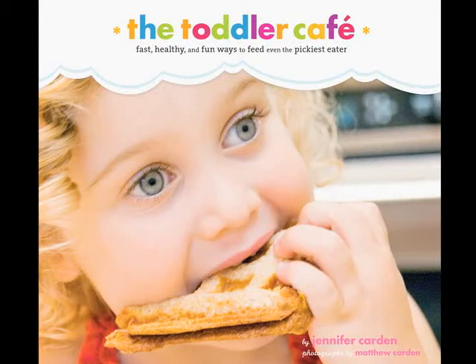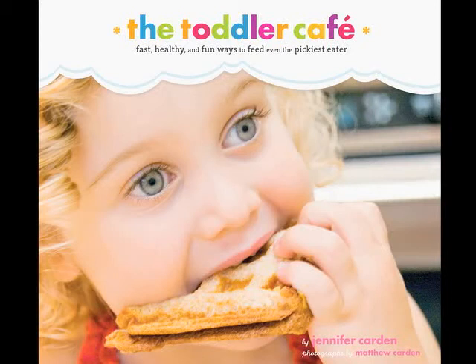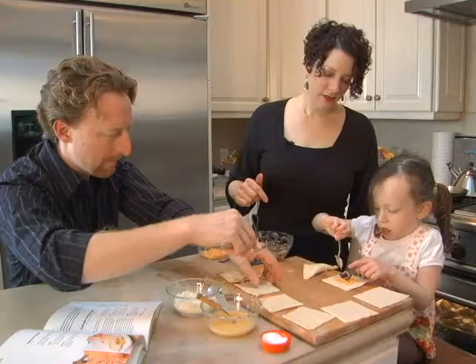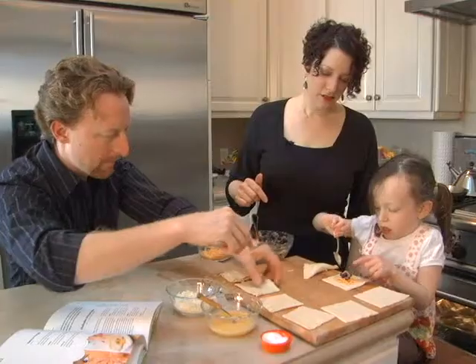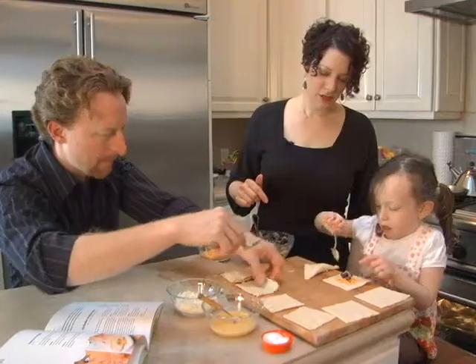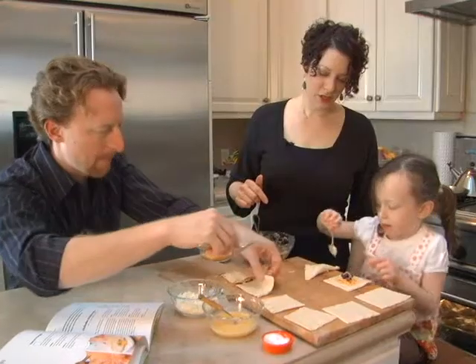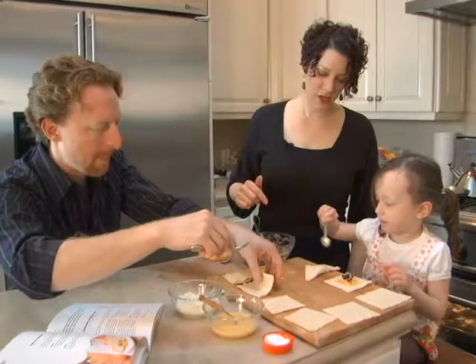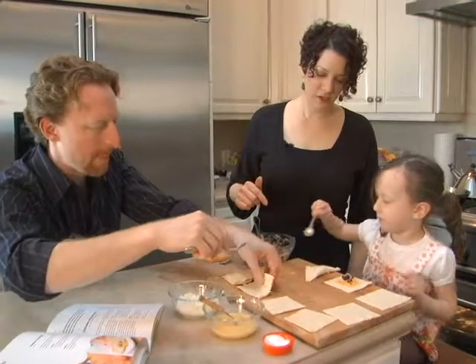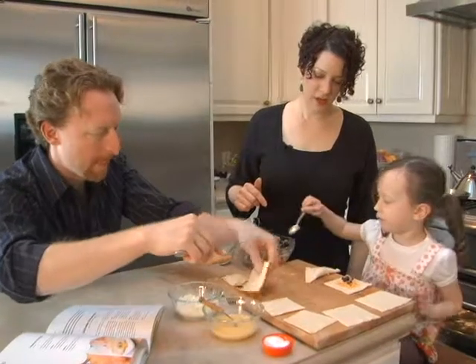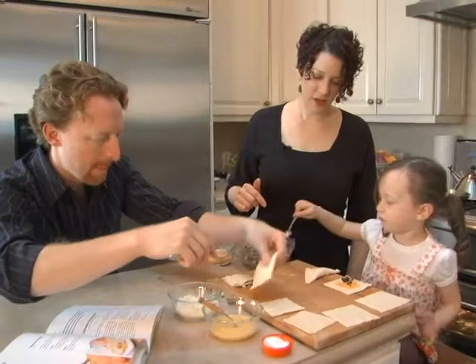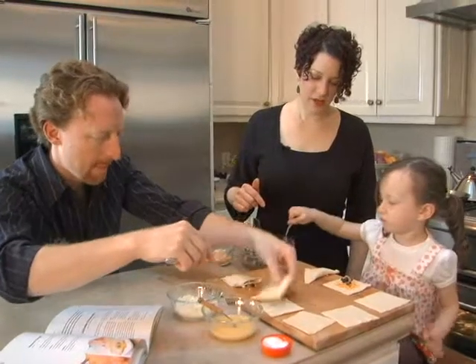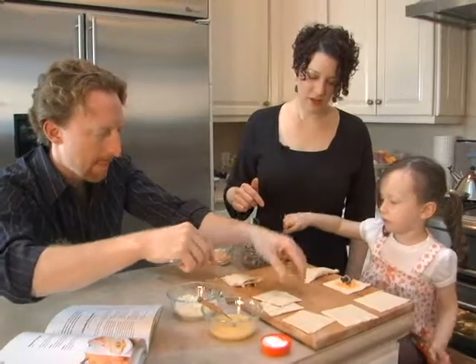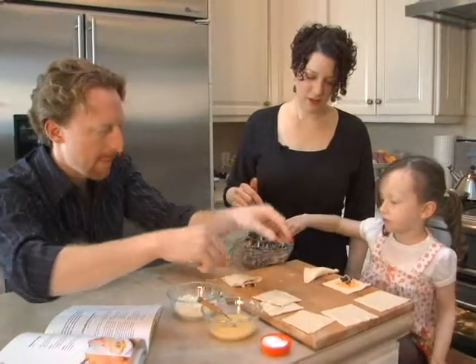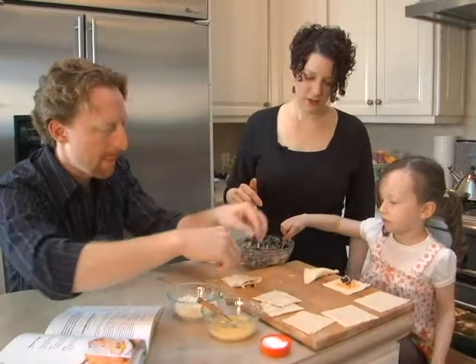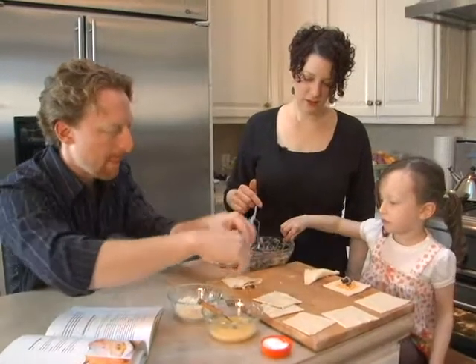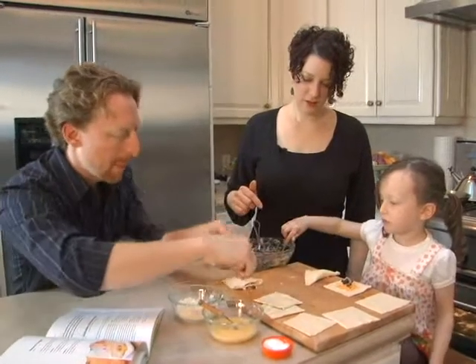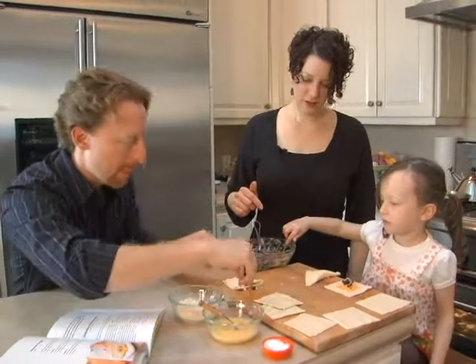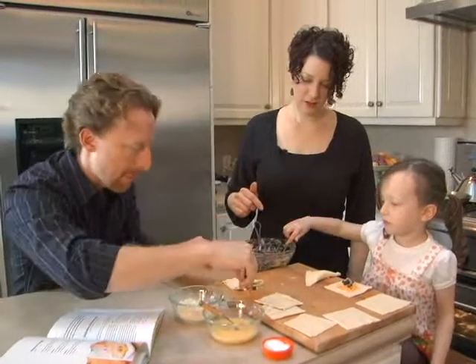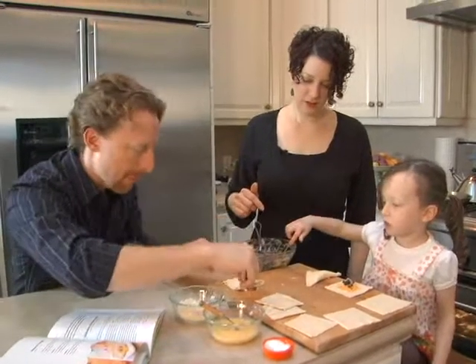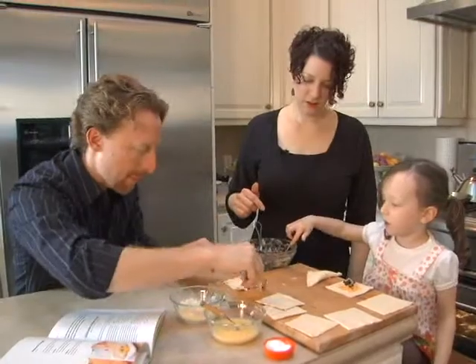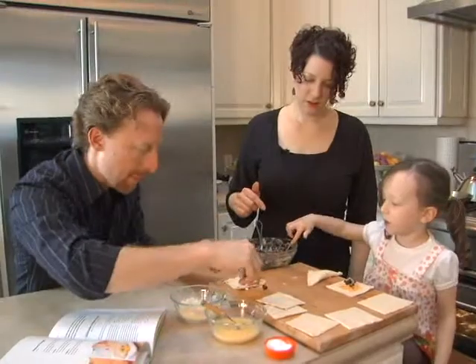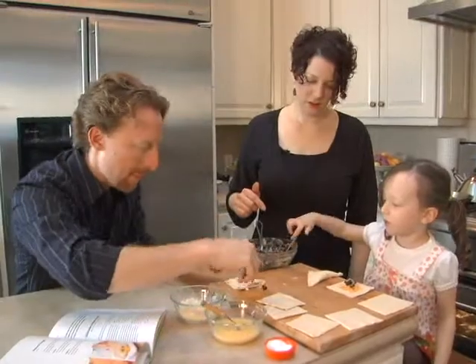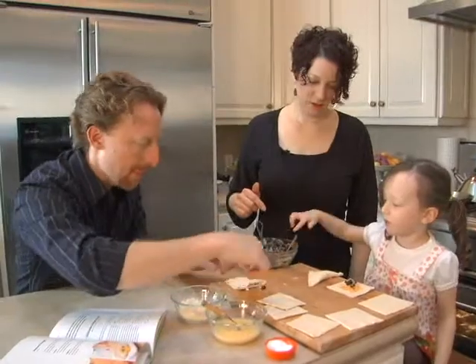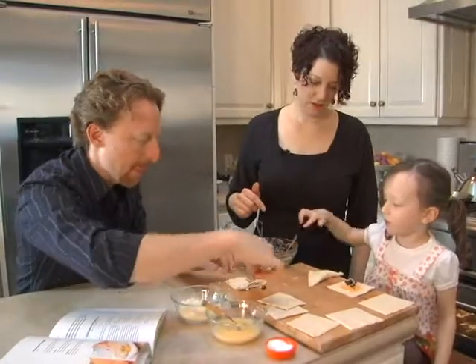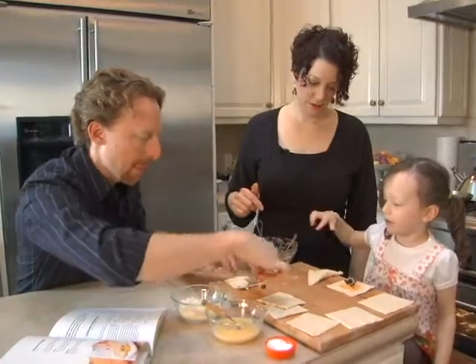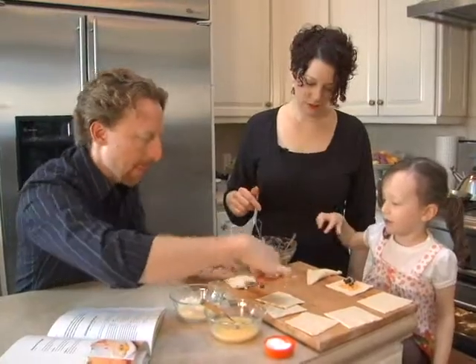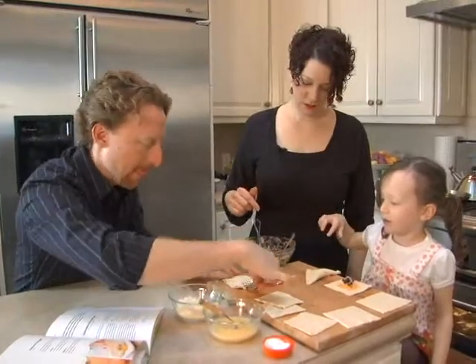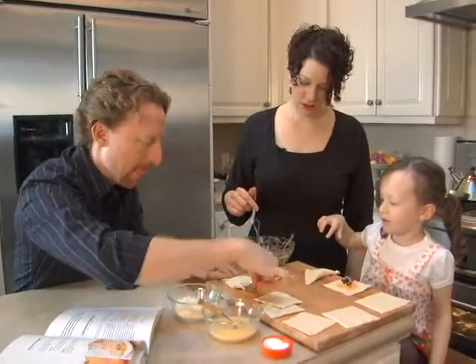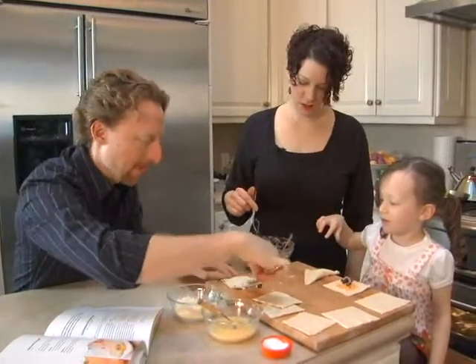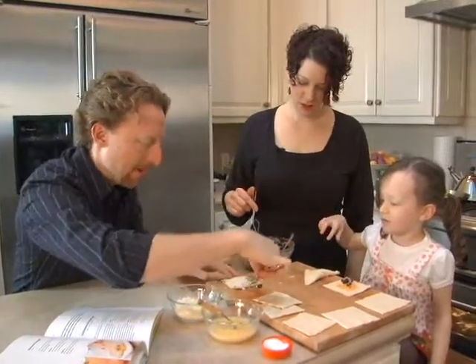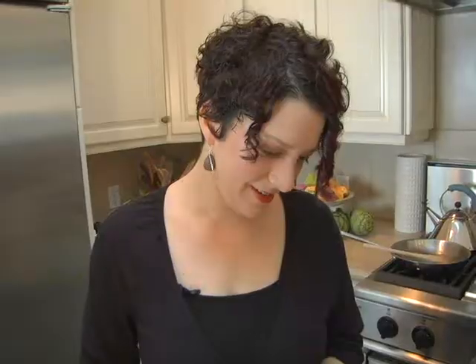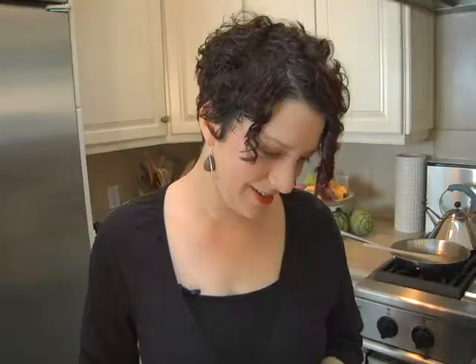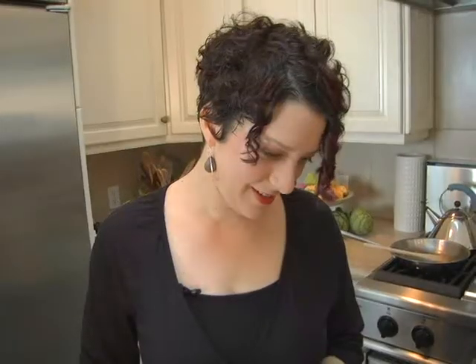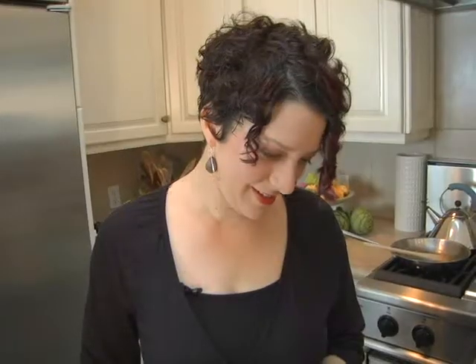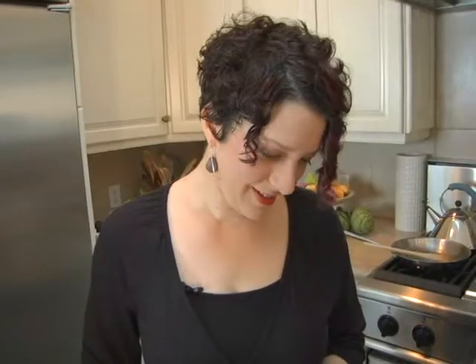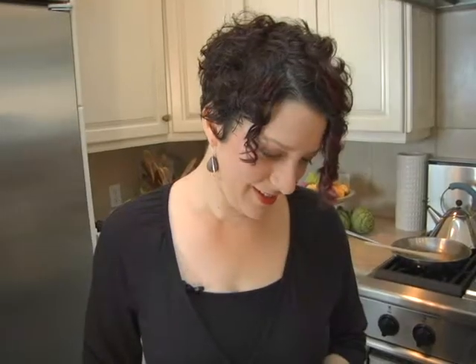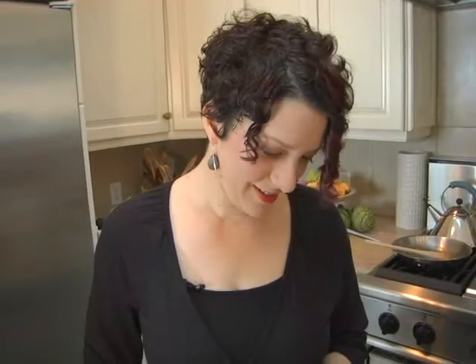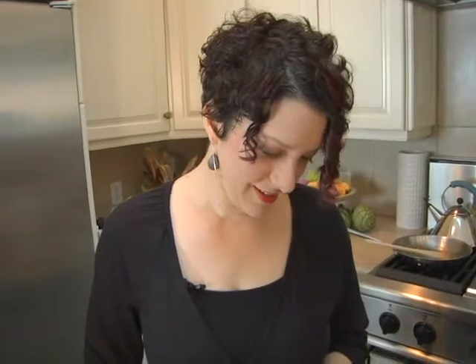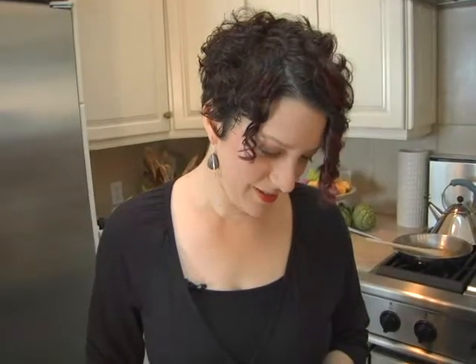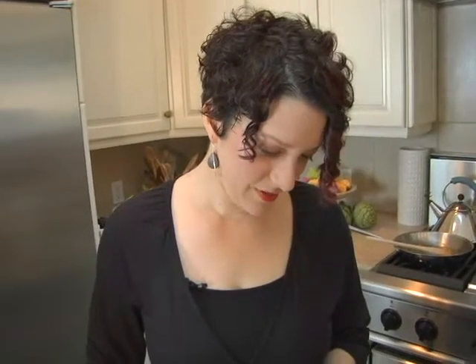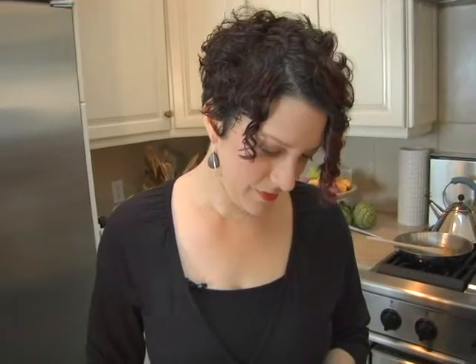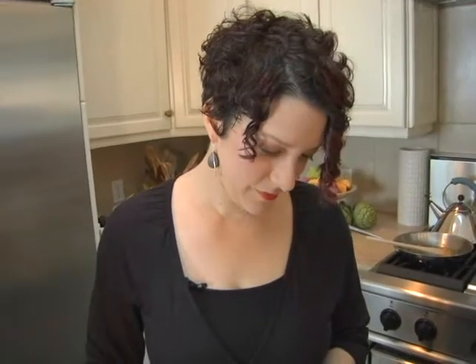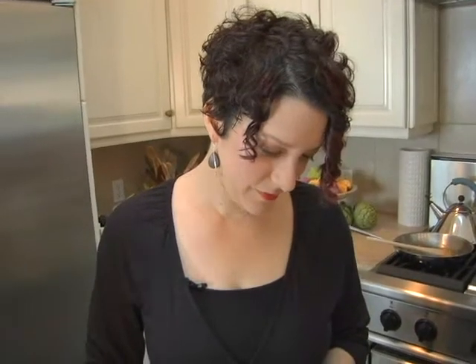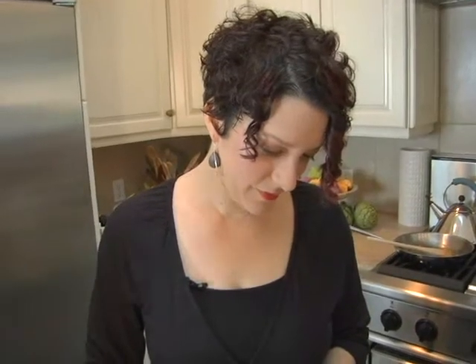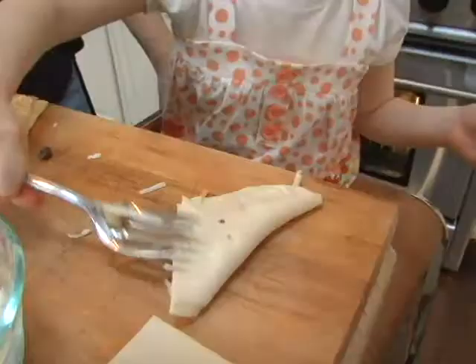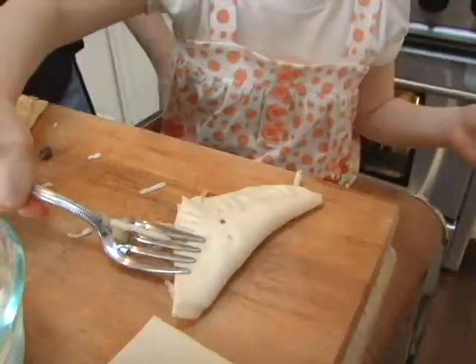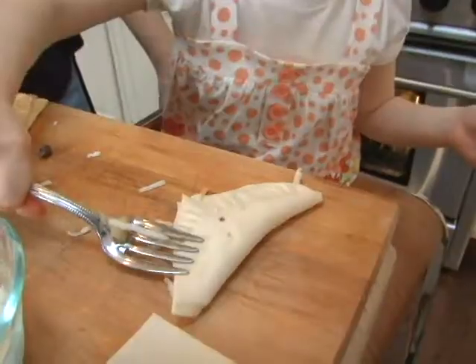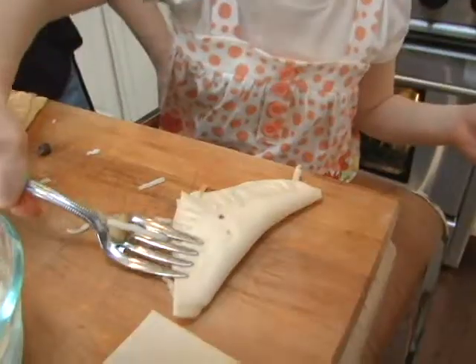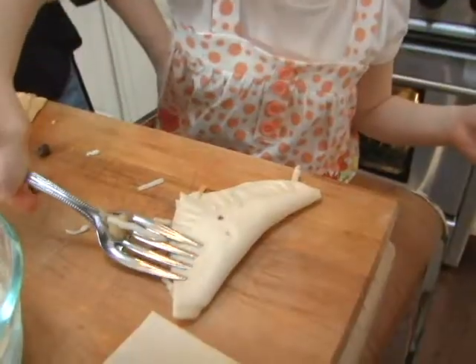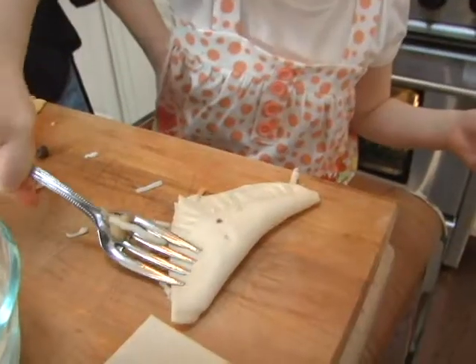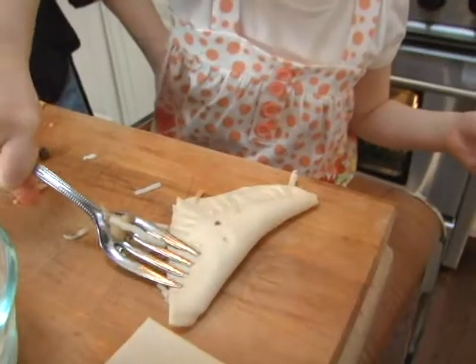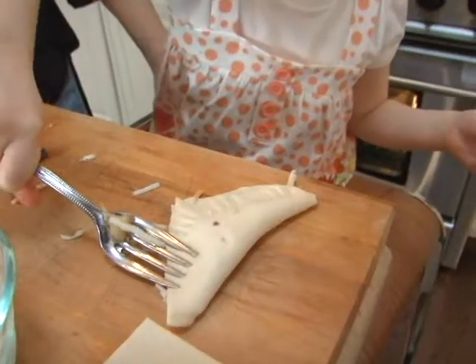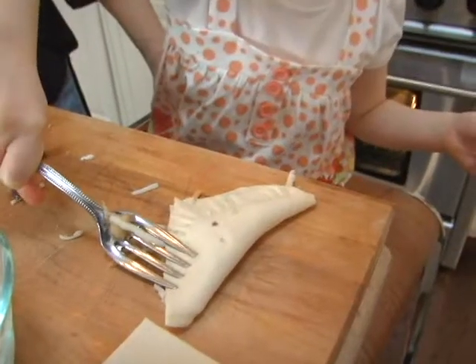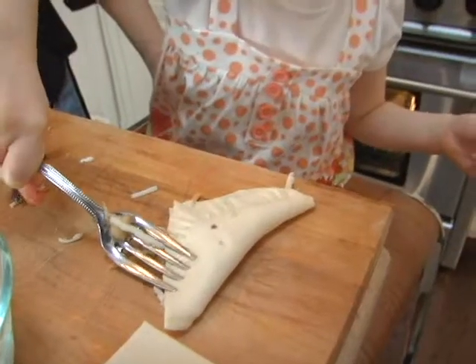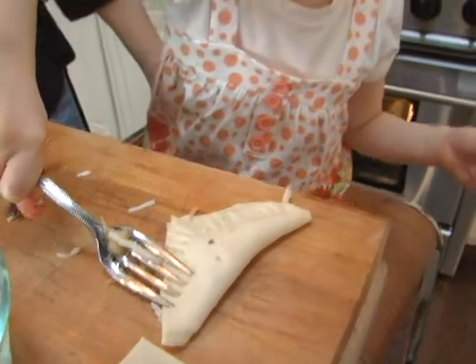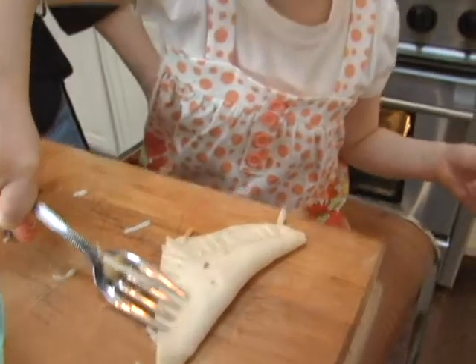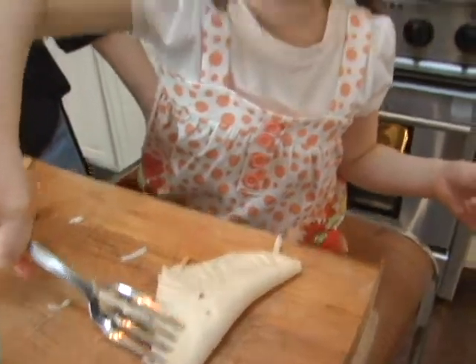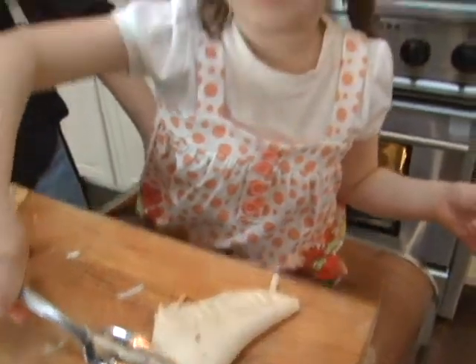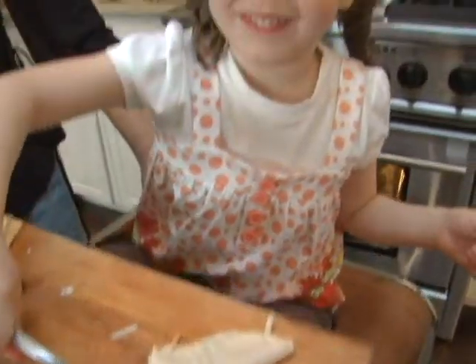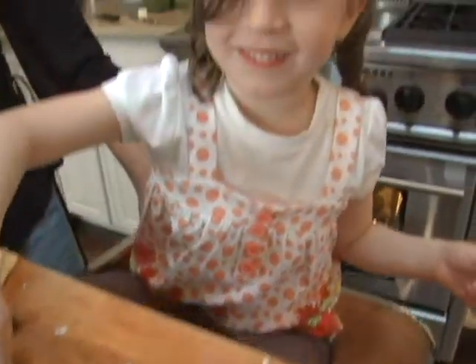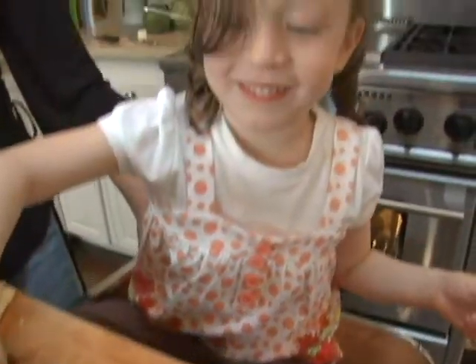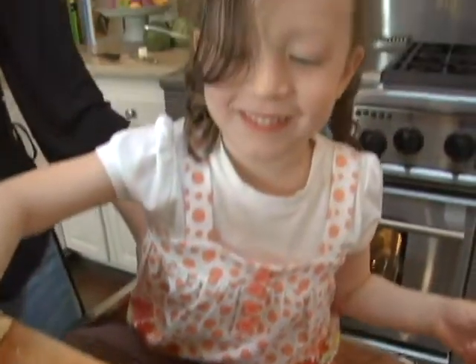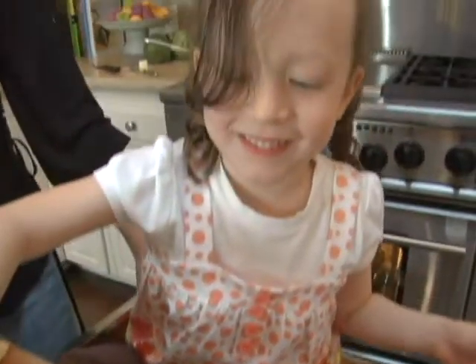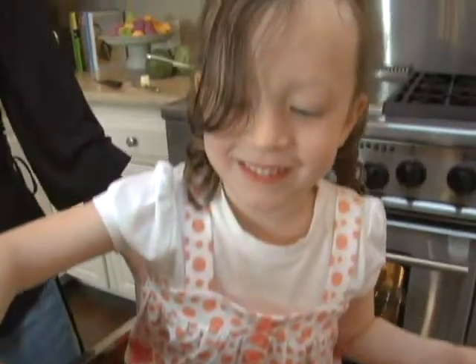Excellent job, you guys. My name is Jennifer Carden and I'm the author of The Toddler Cafe.